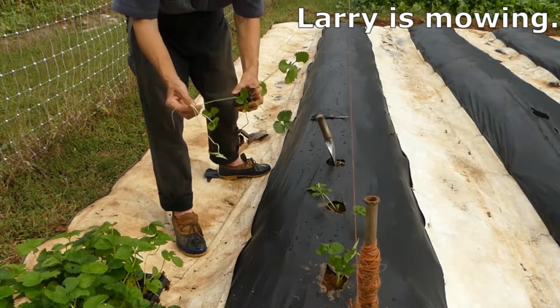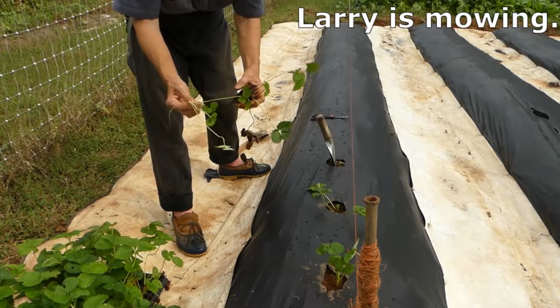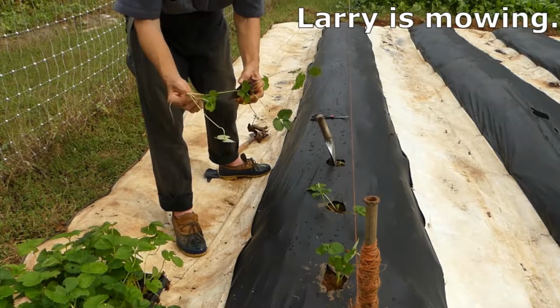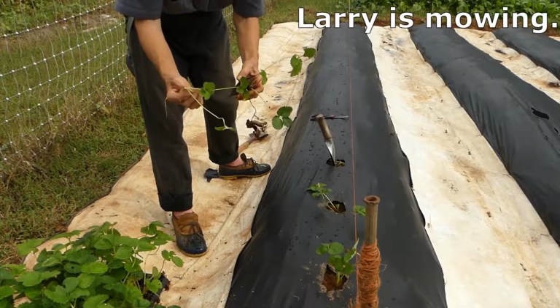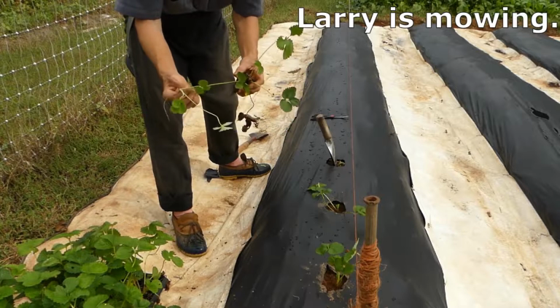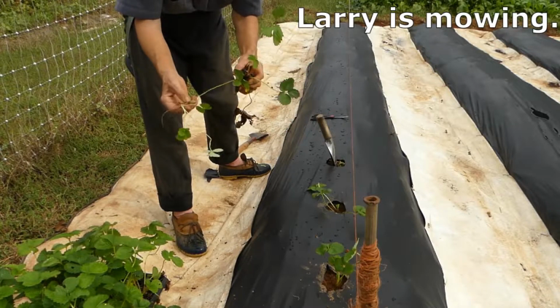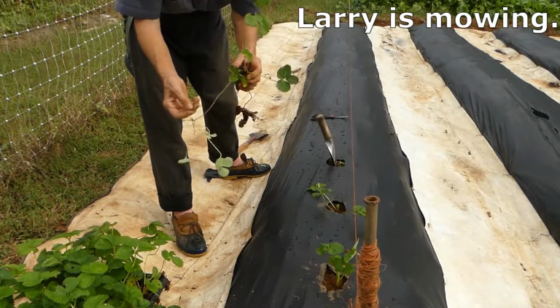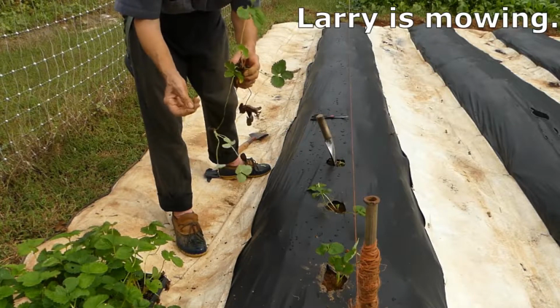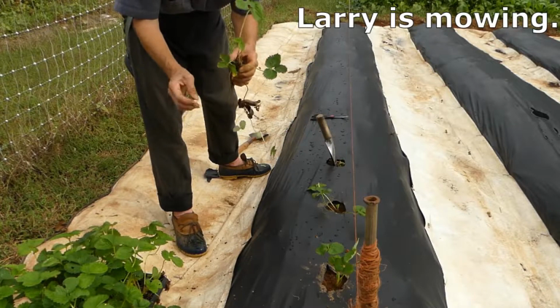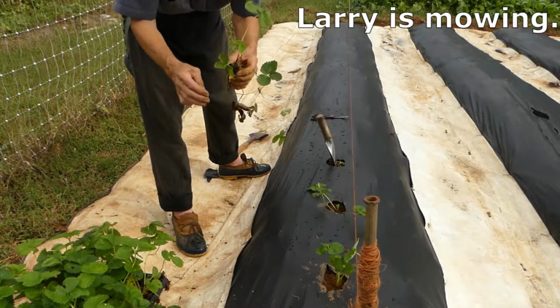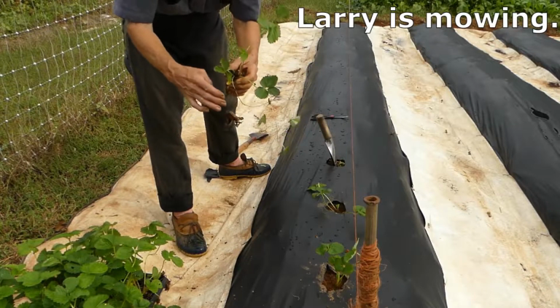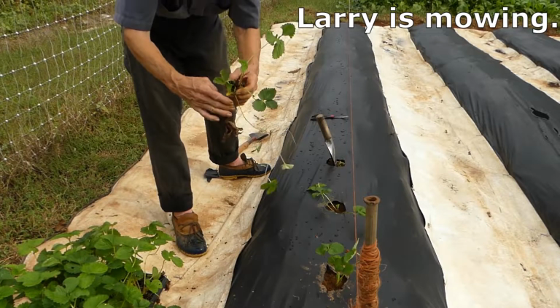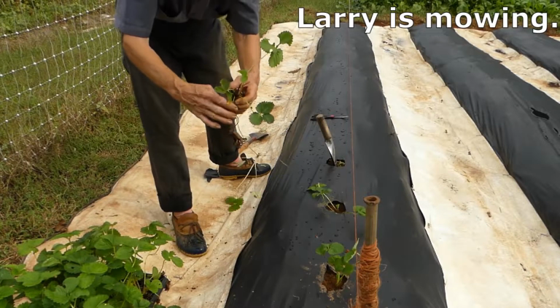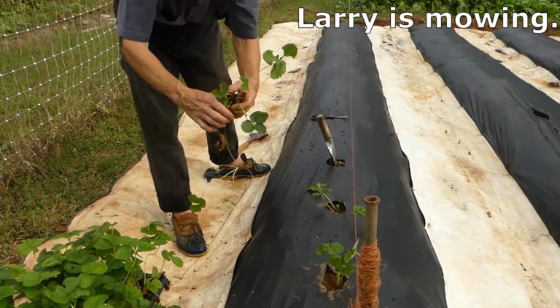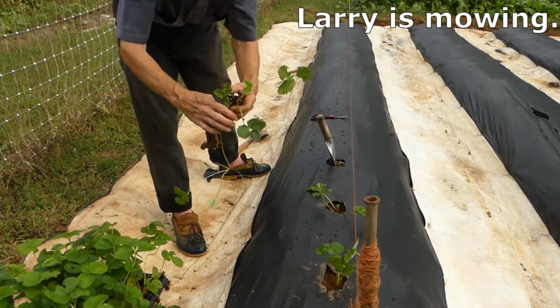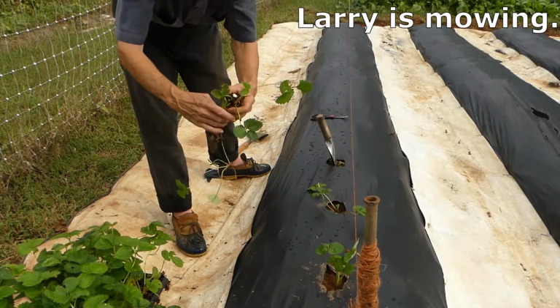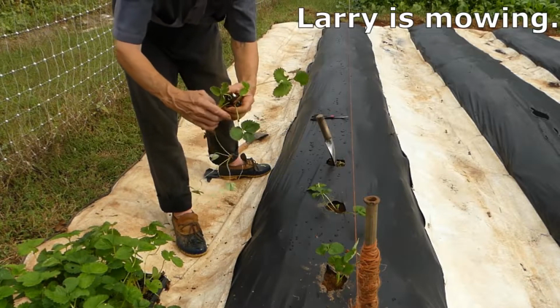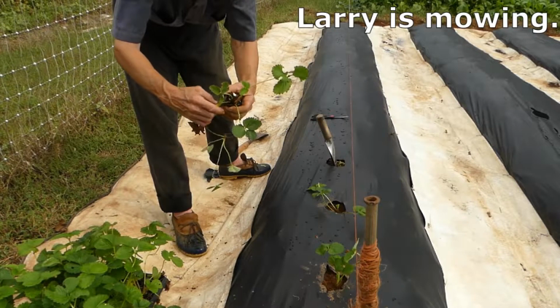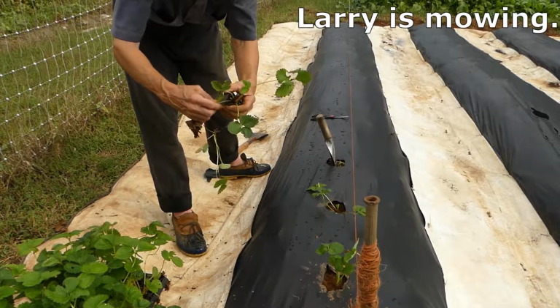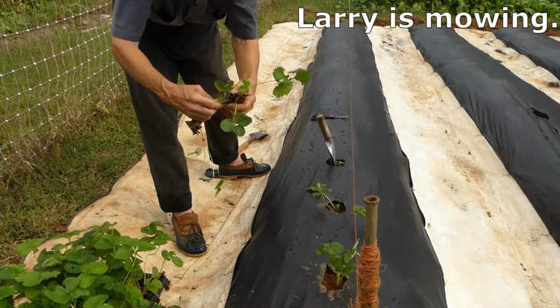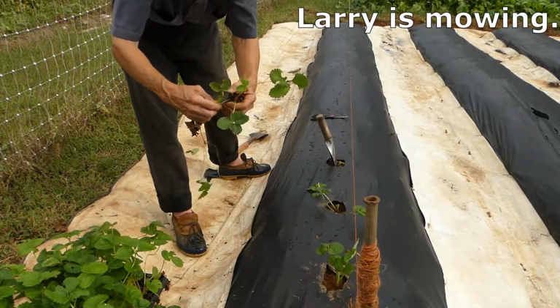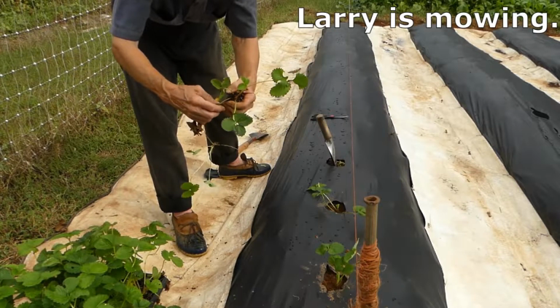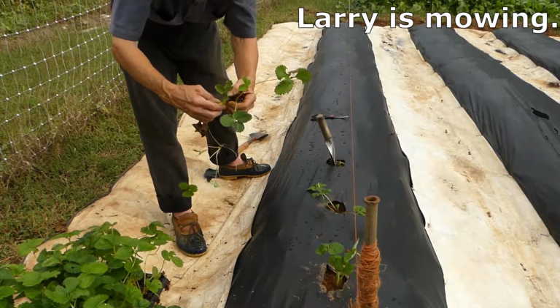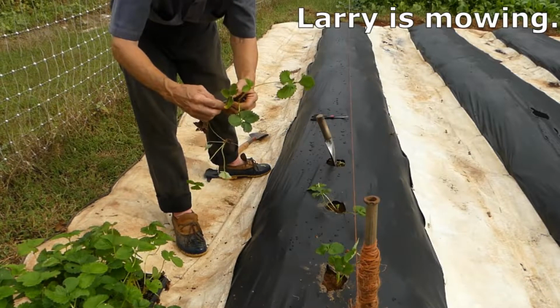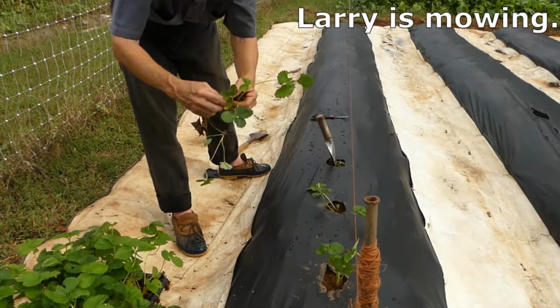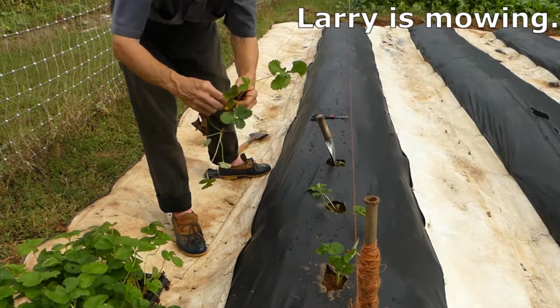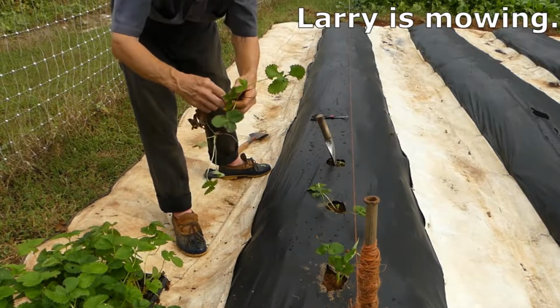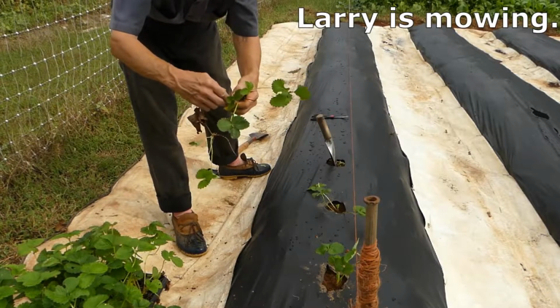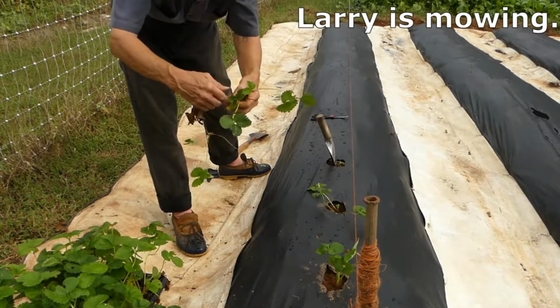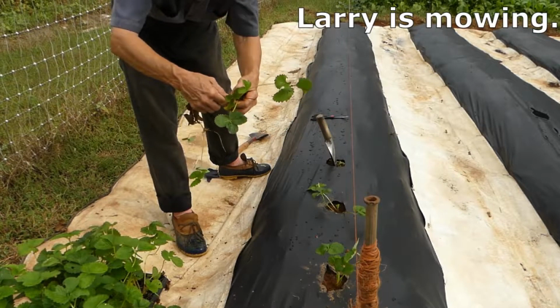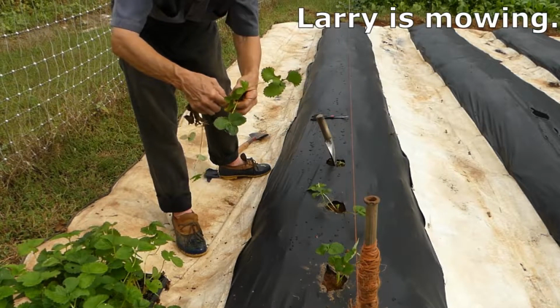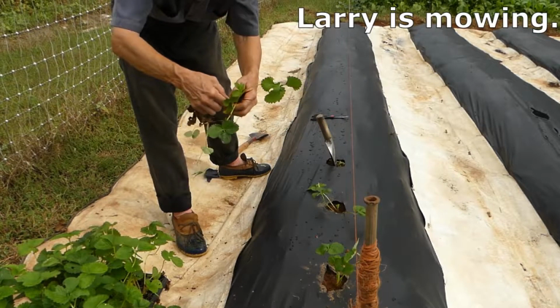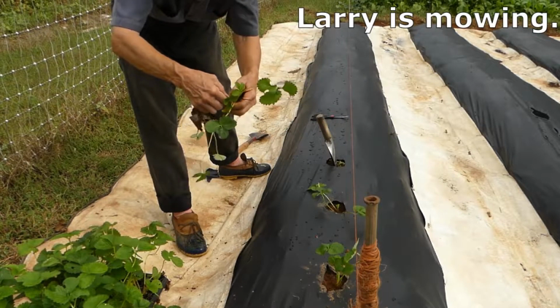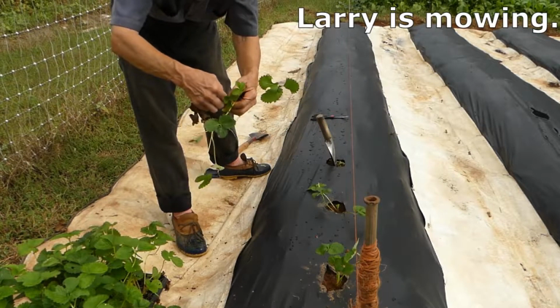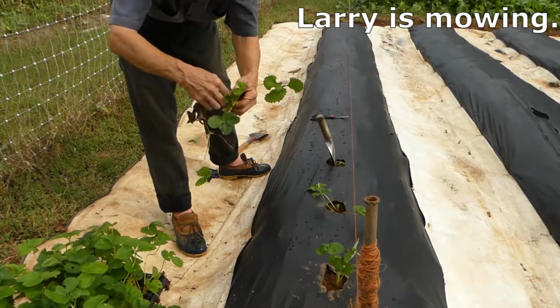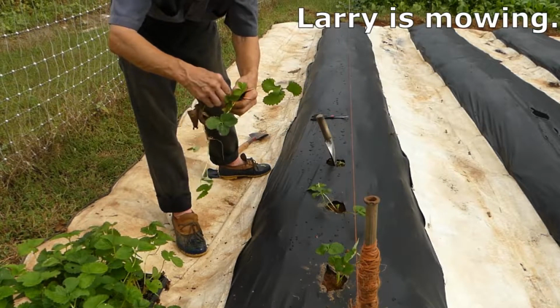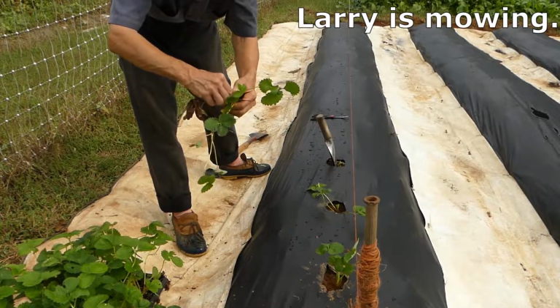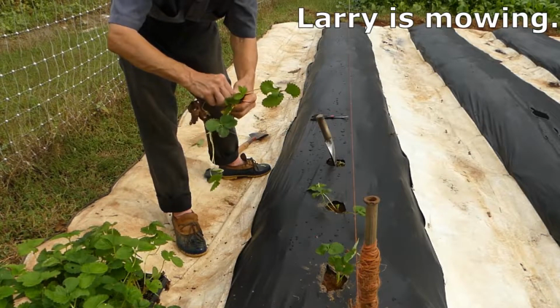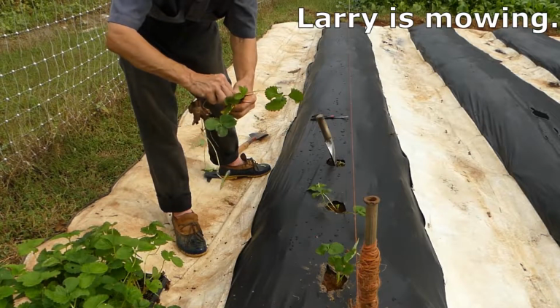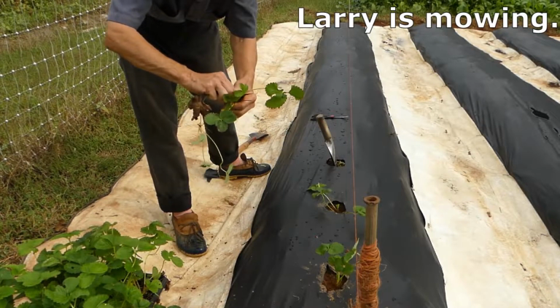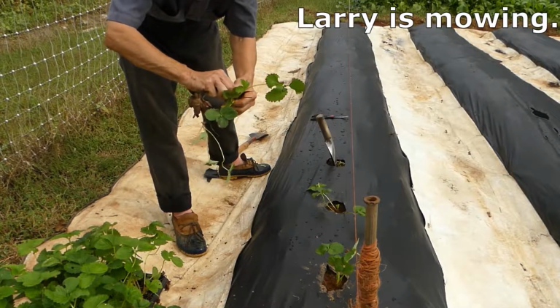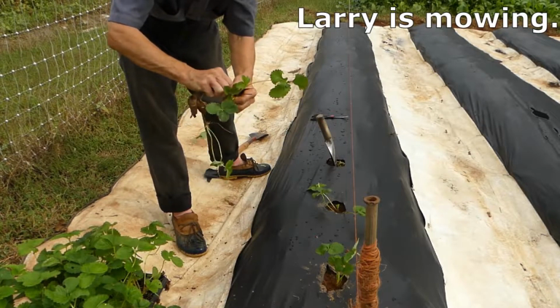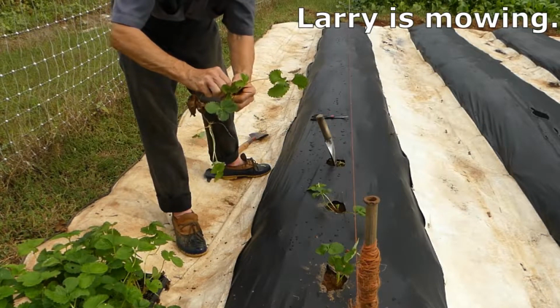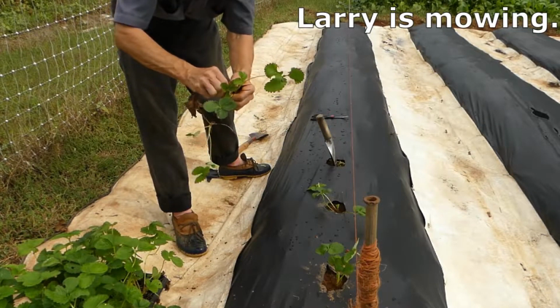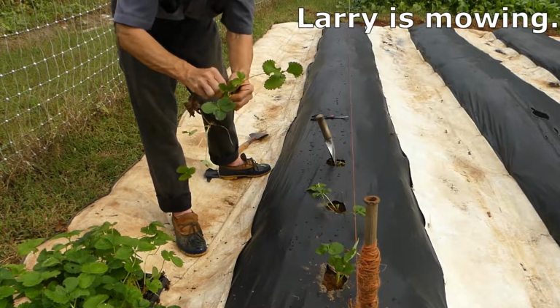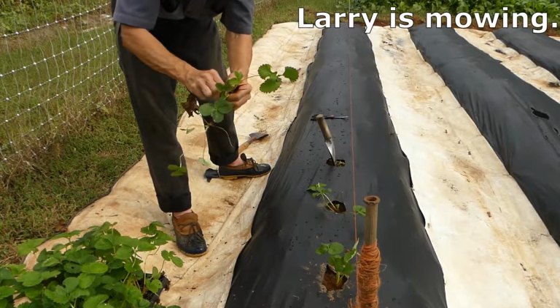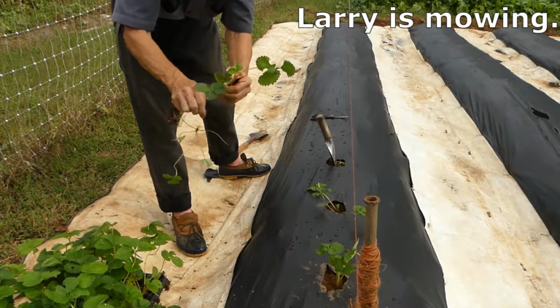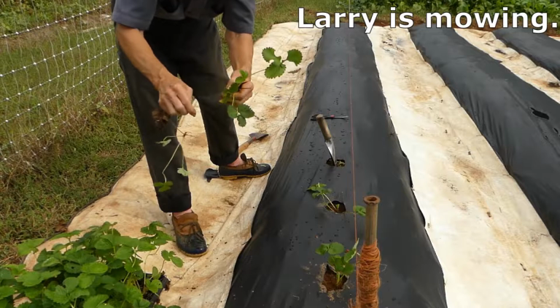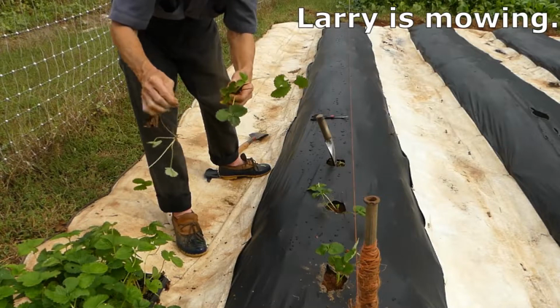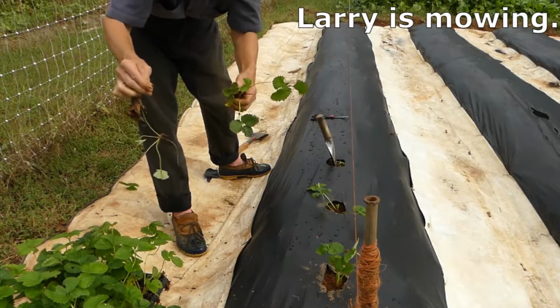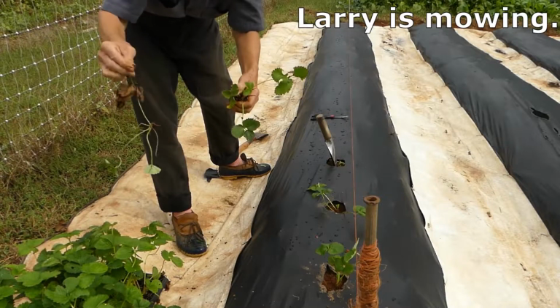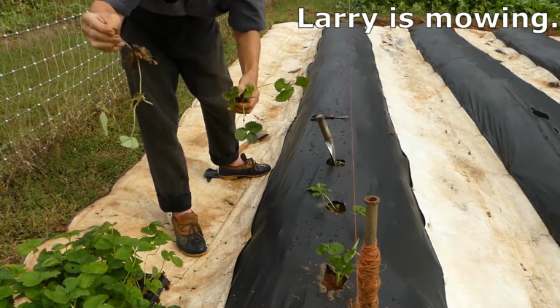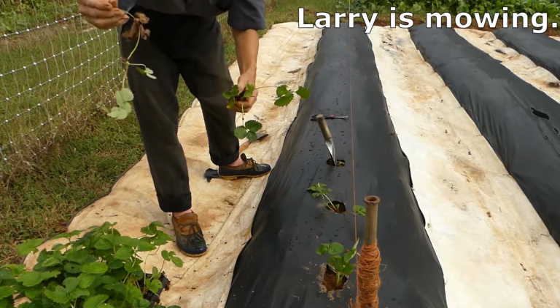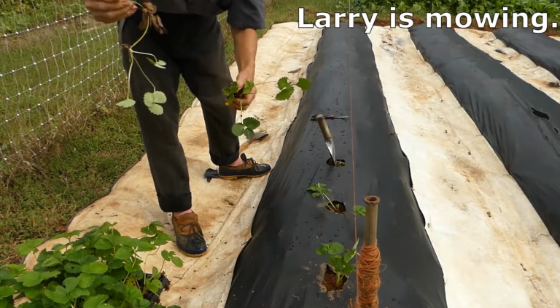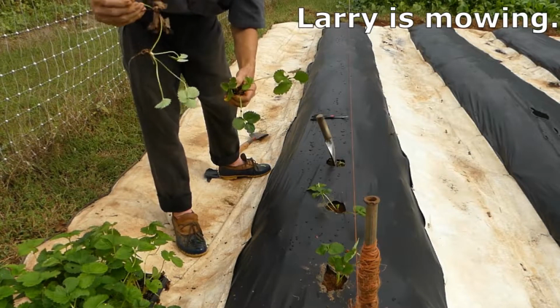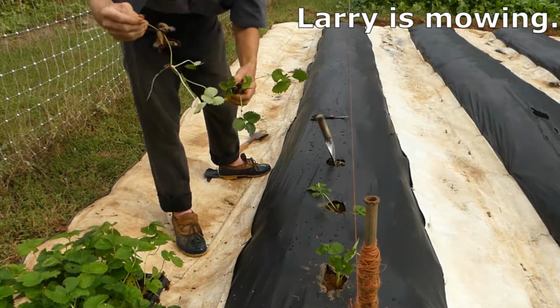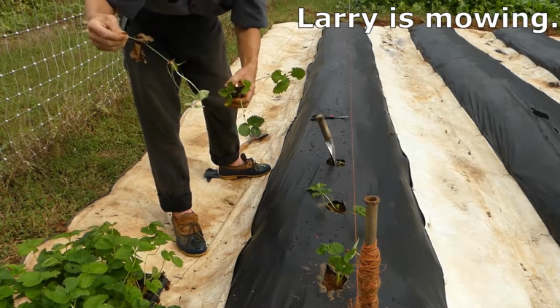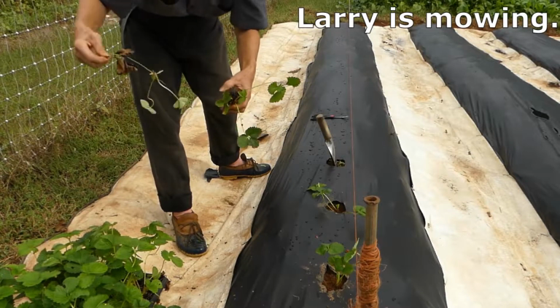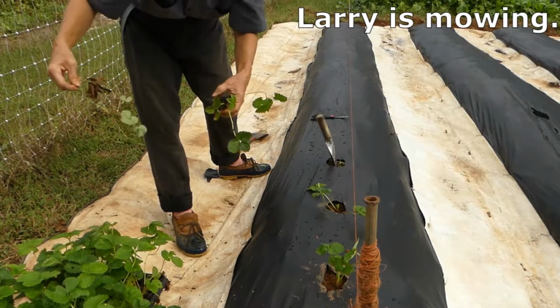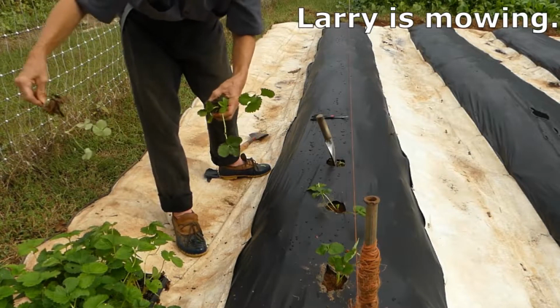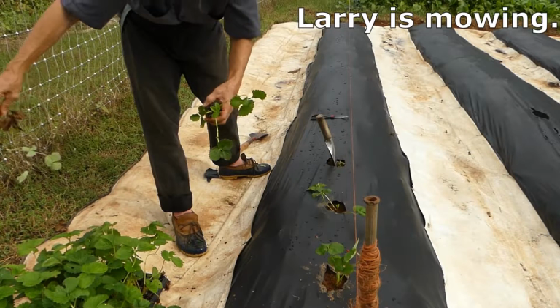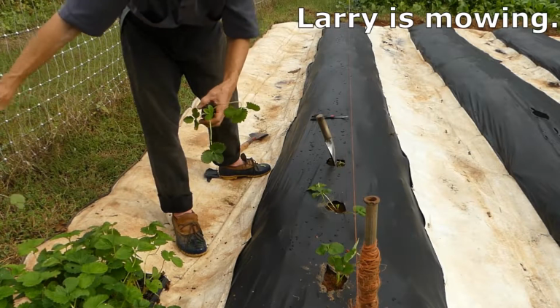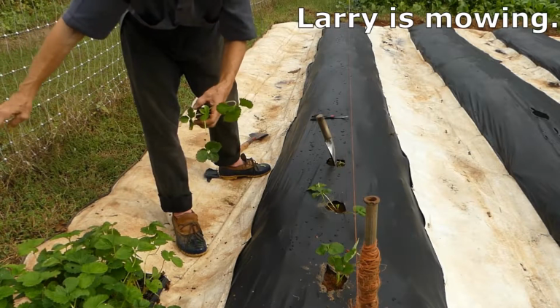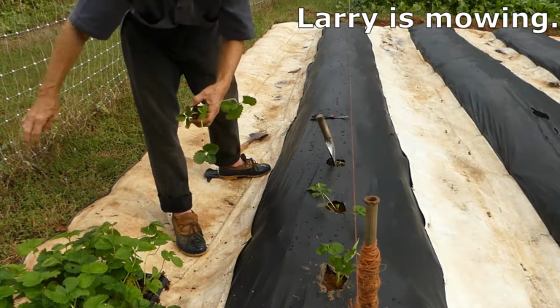This one has a runner growing on it already. I'm going to take that off.